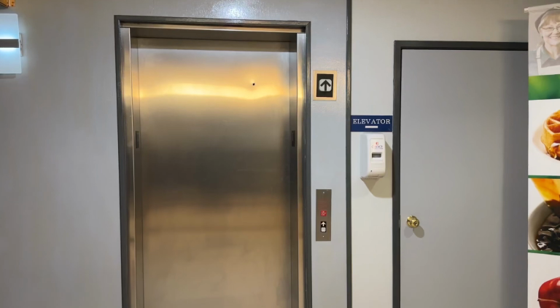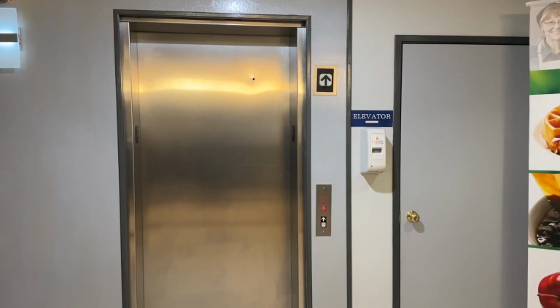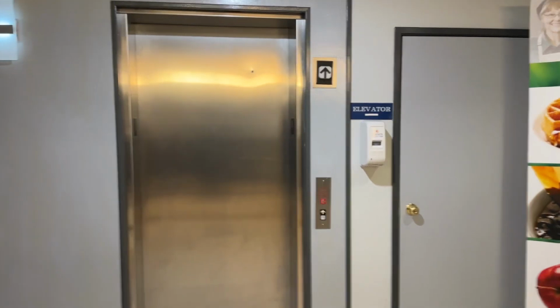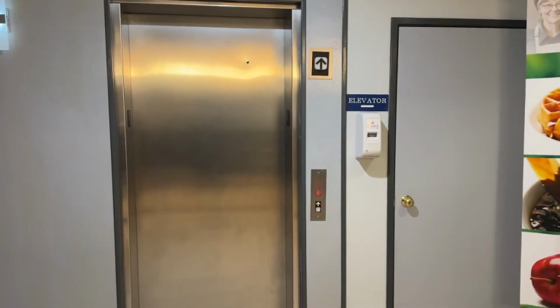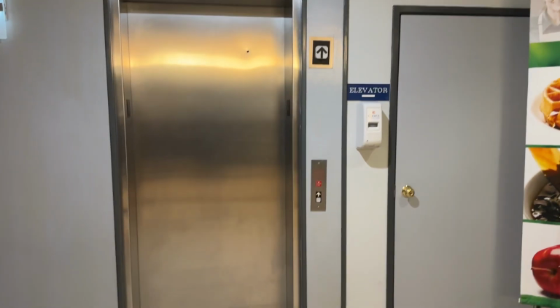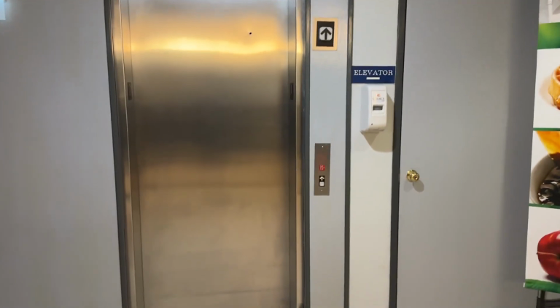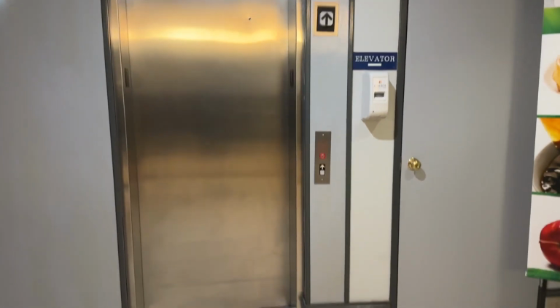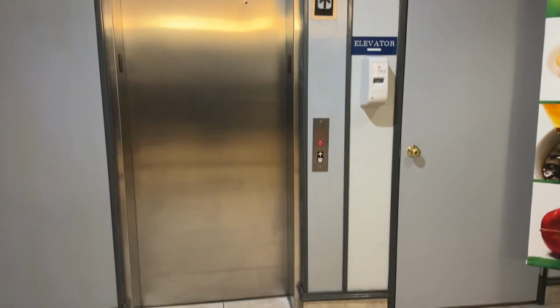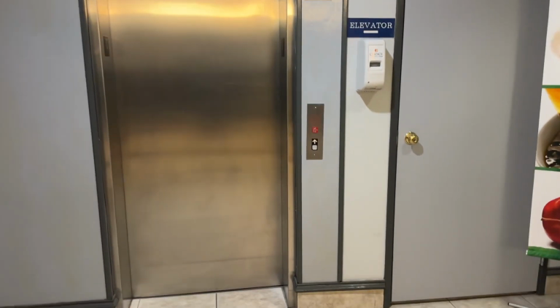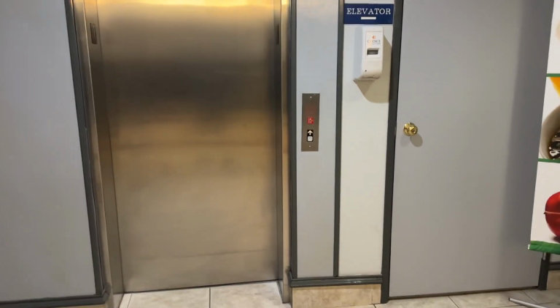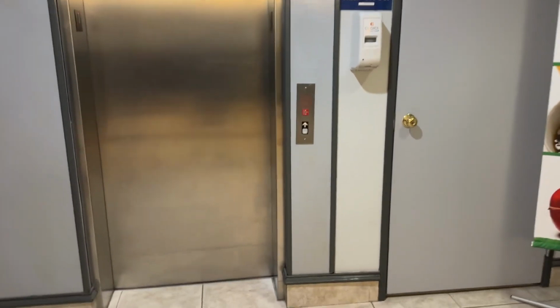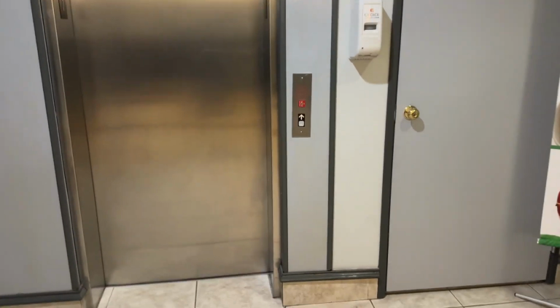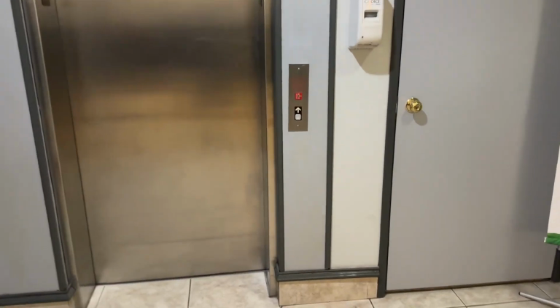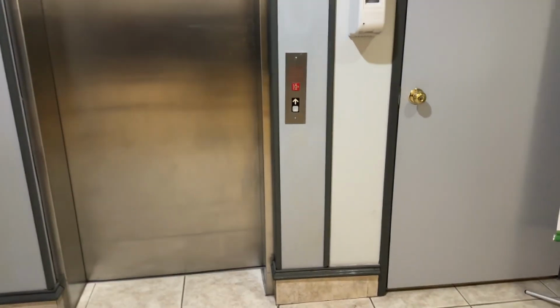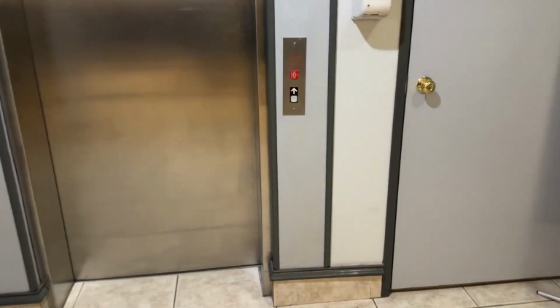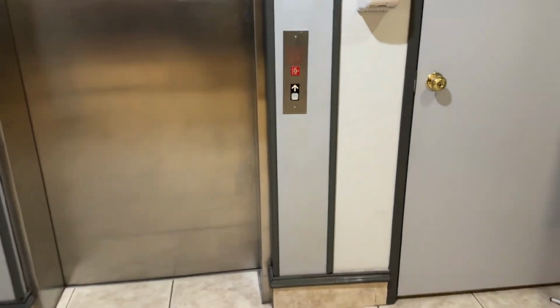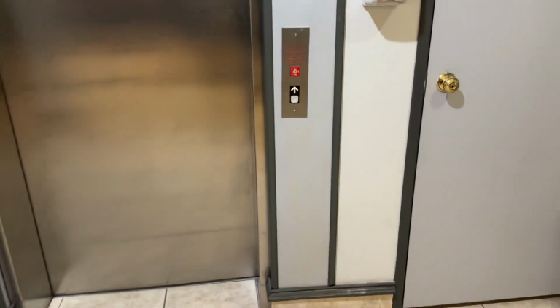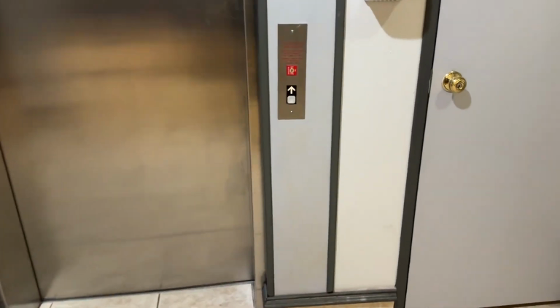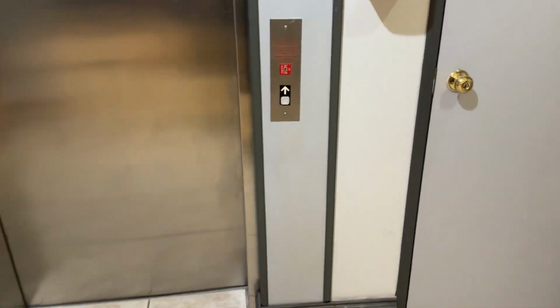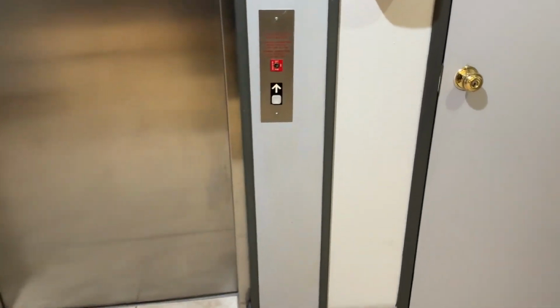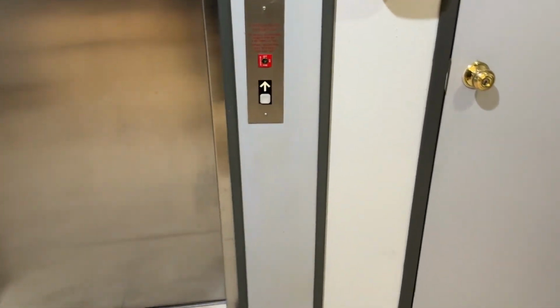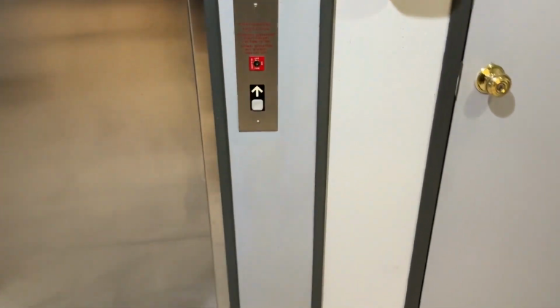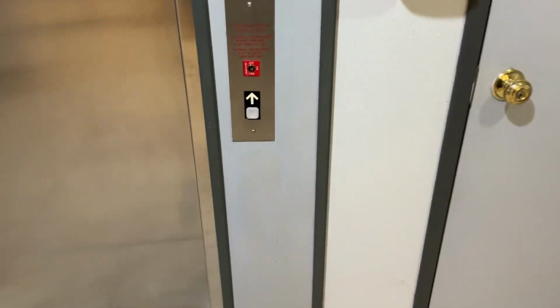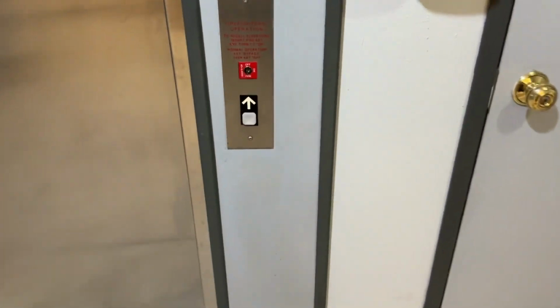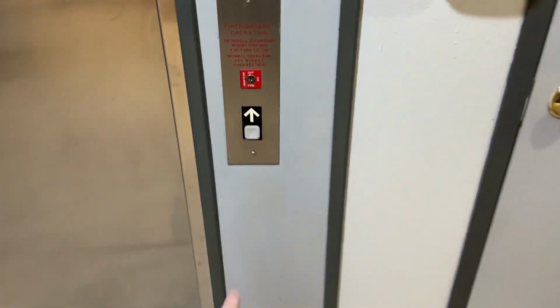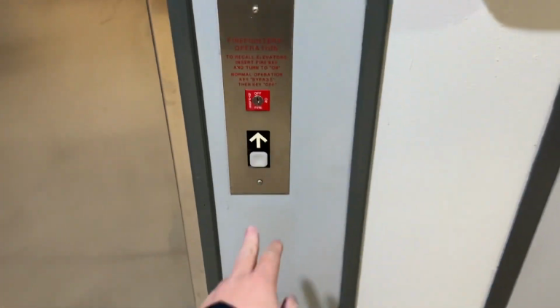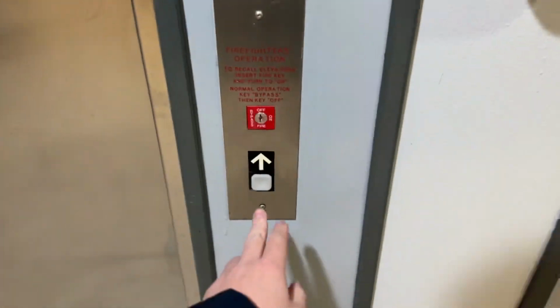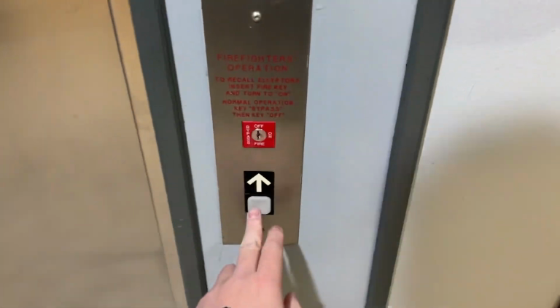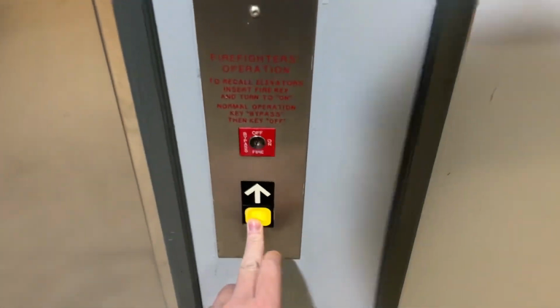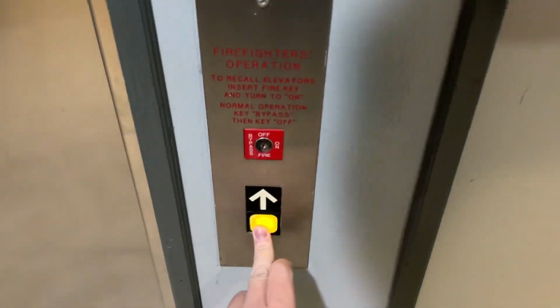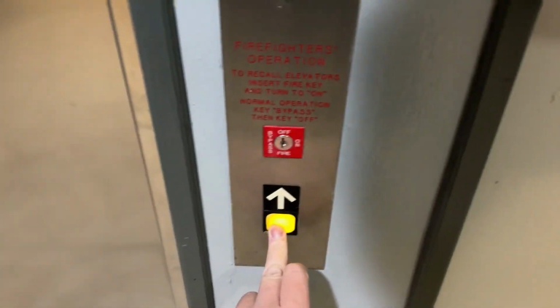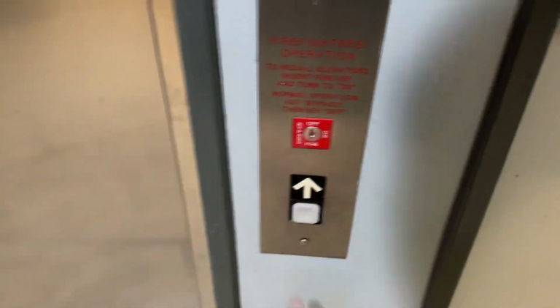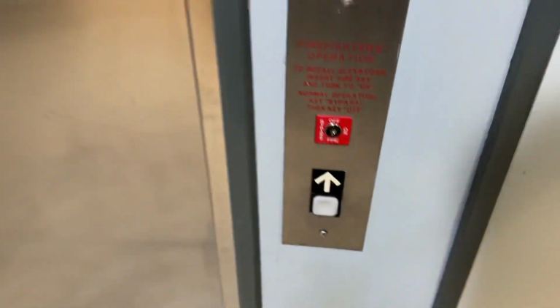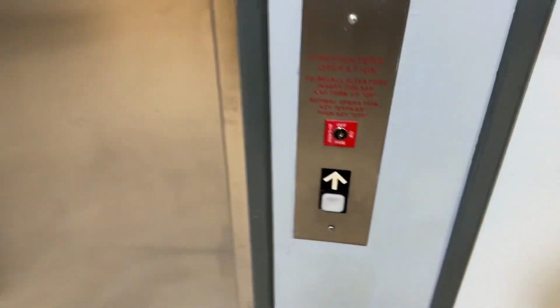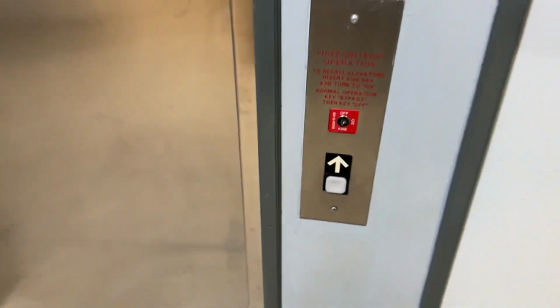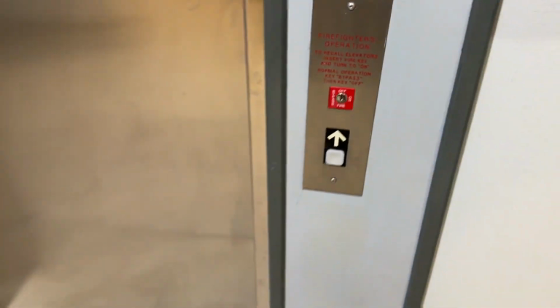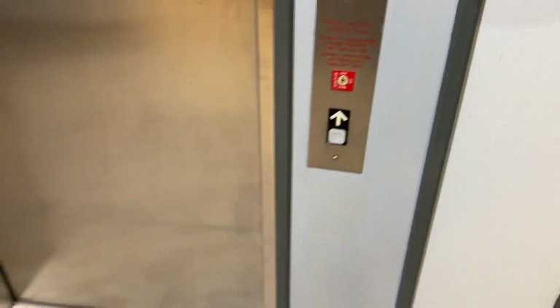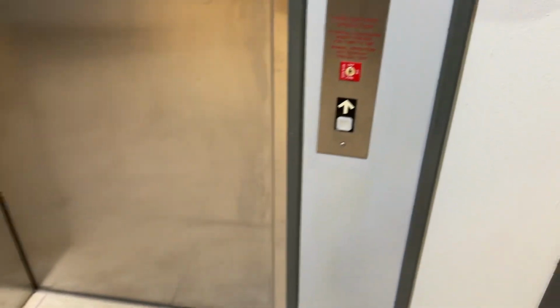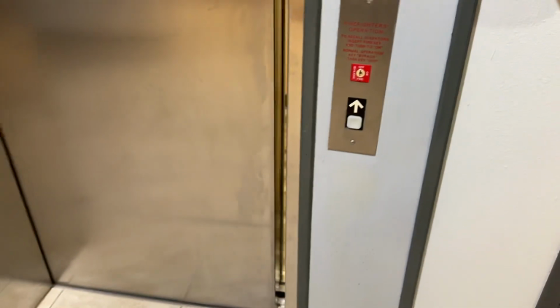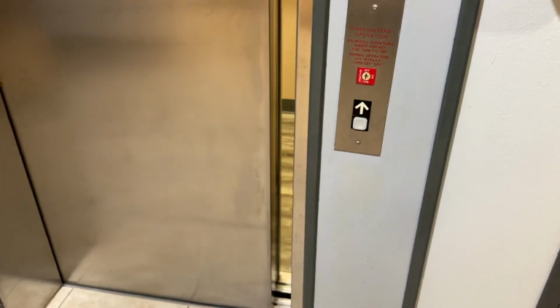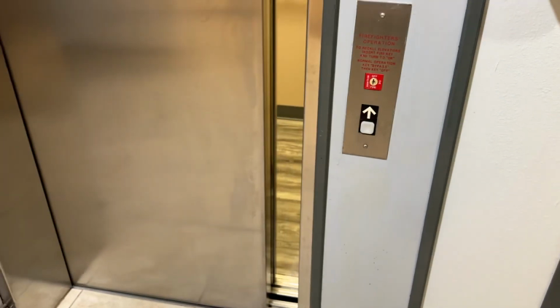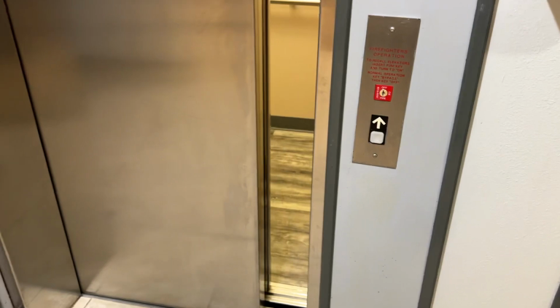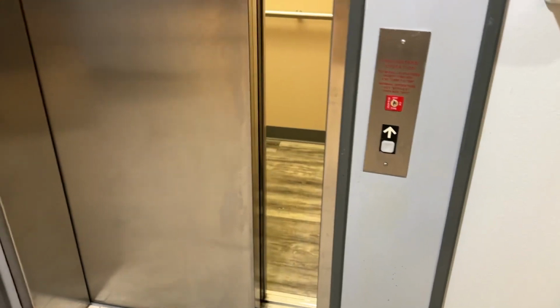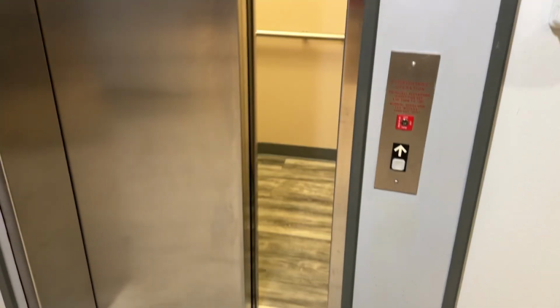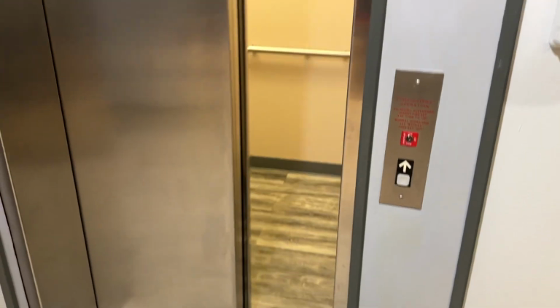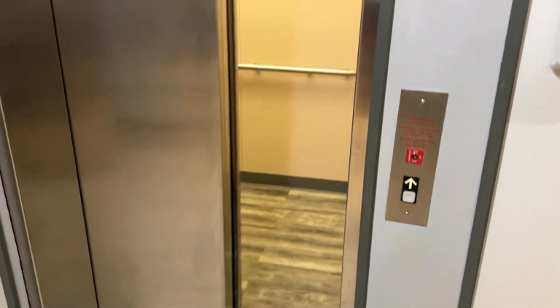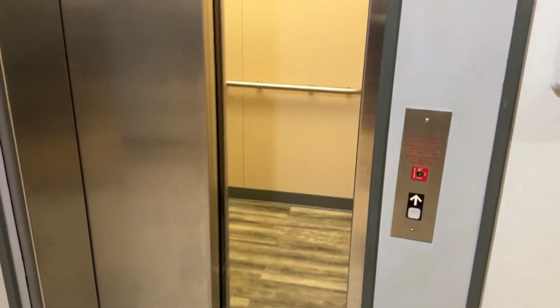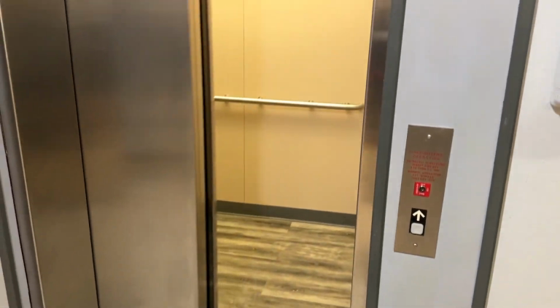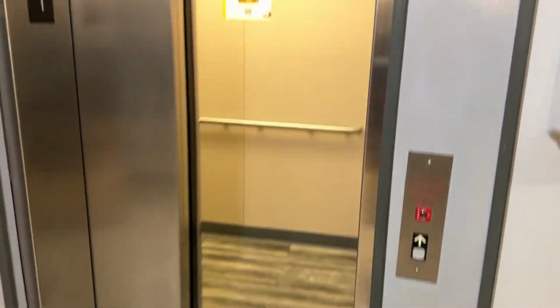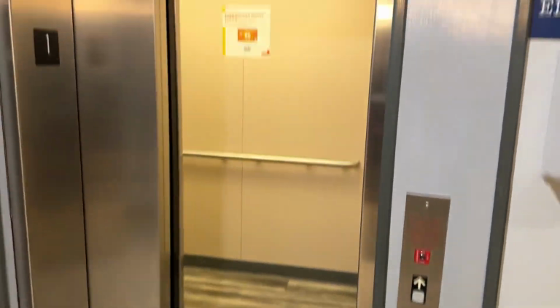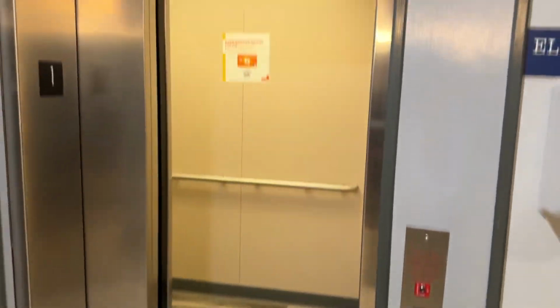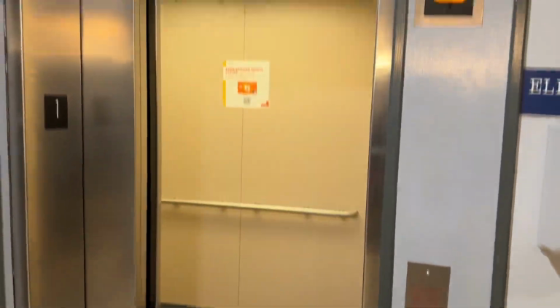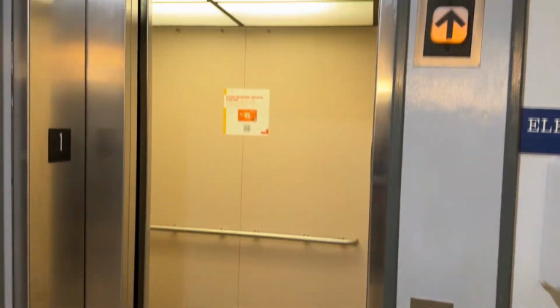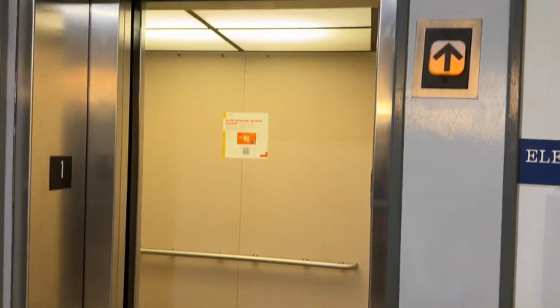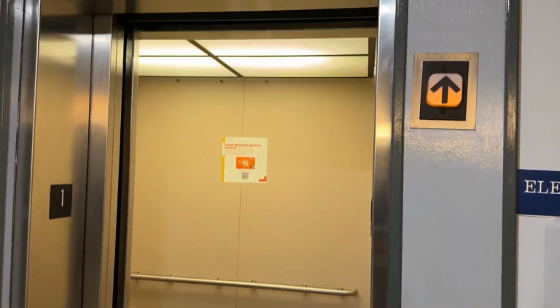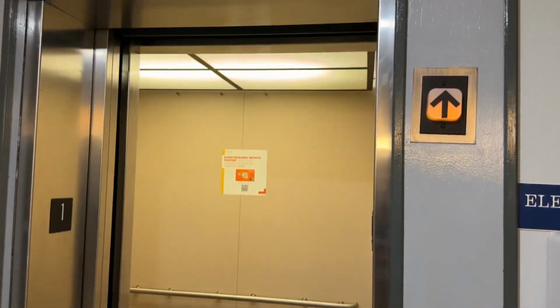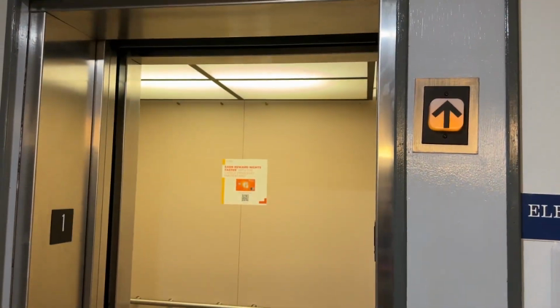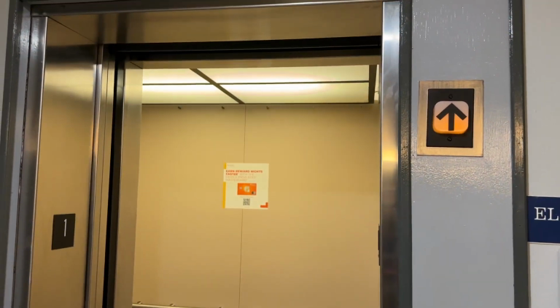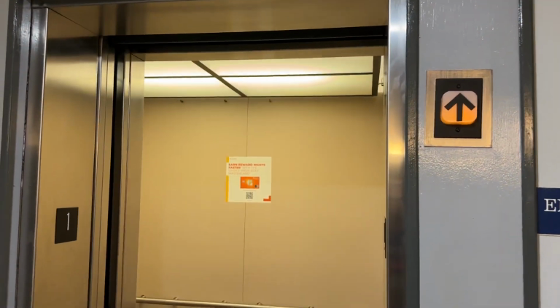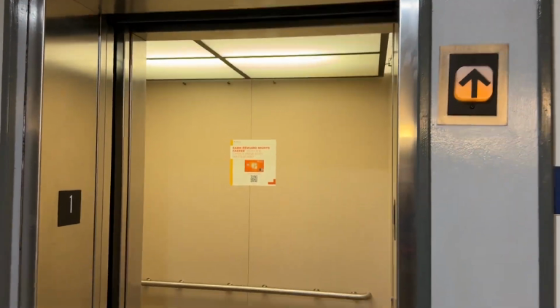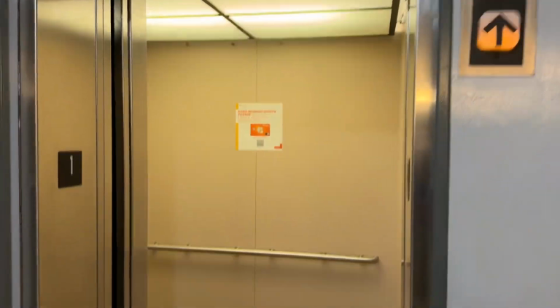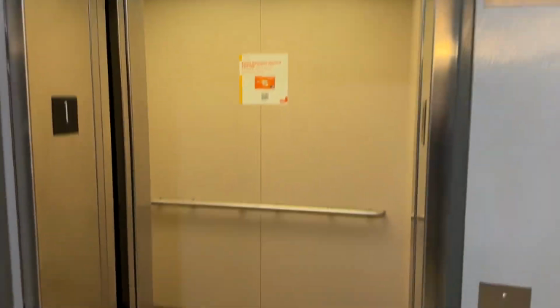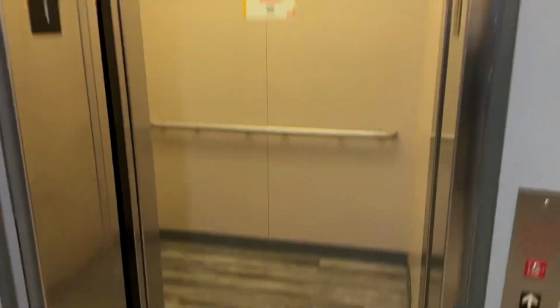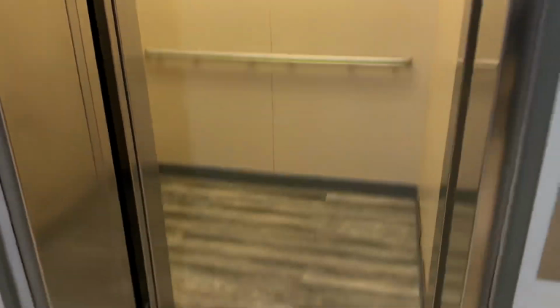This is the Dover Elevator in New Mexico with the Quality Inn. It's Dover Impulse.